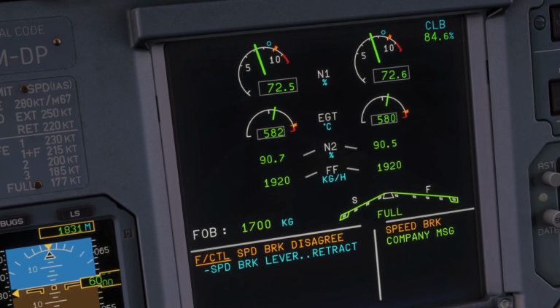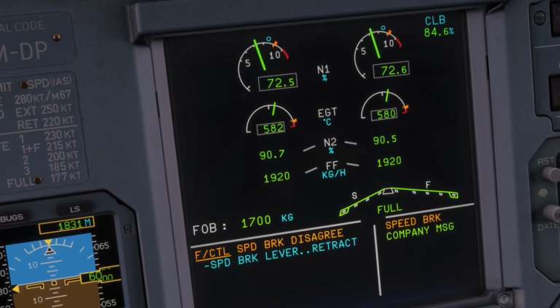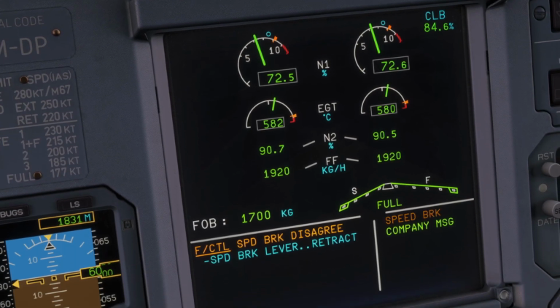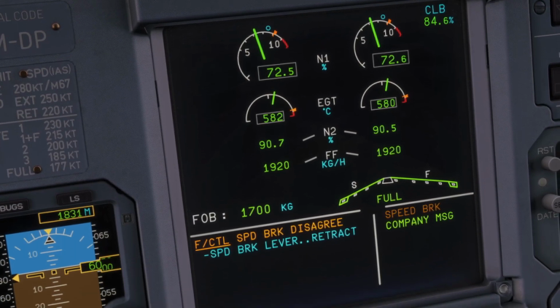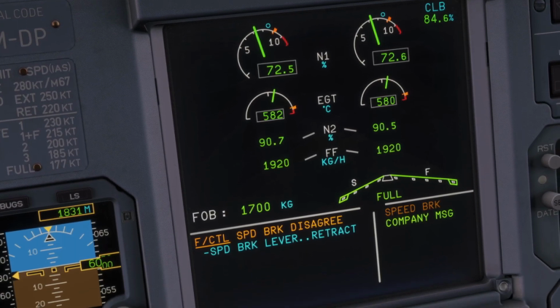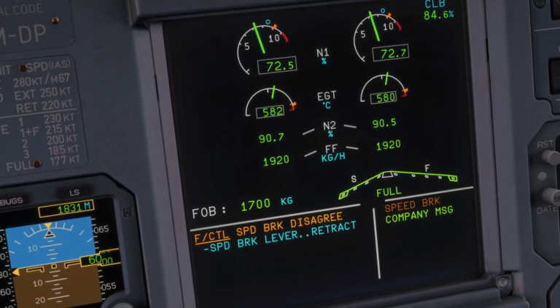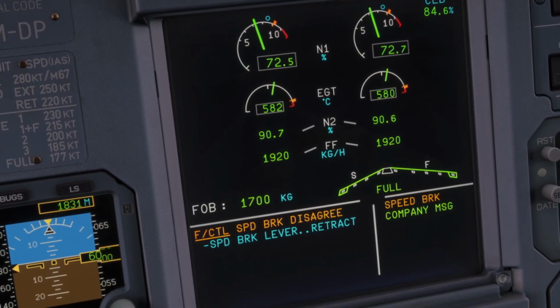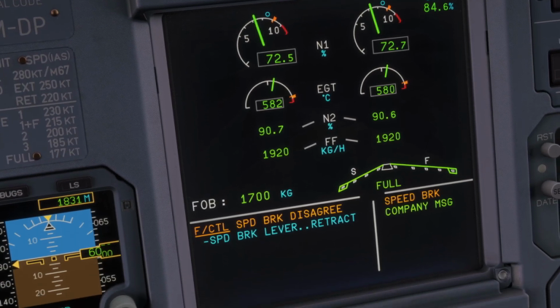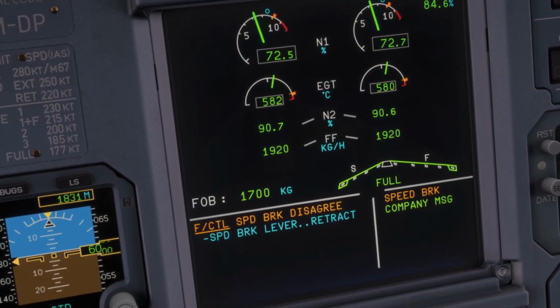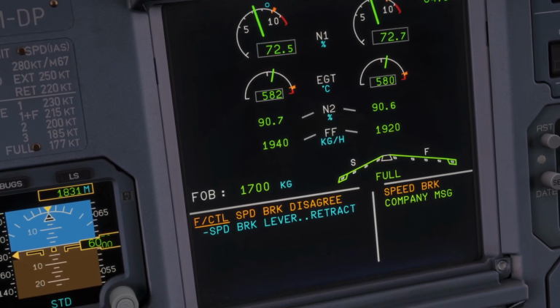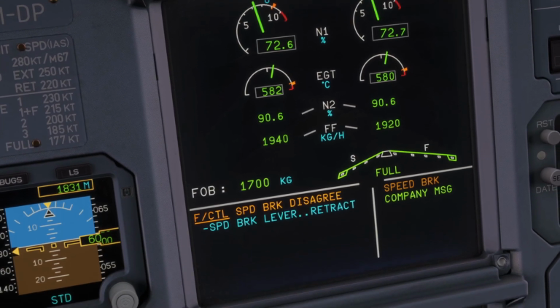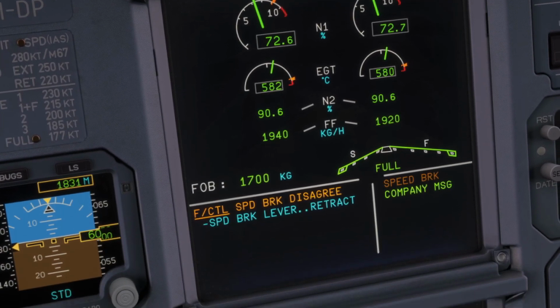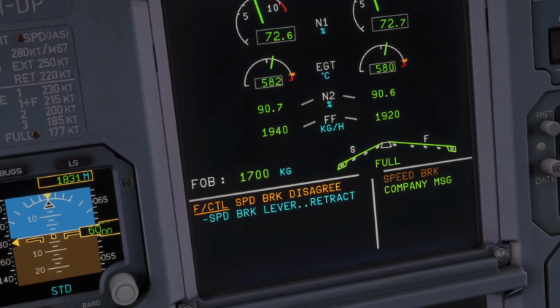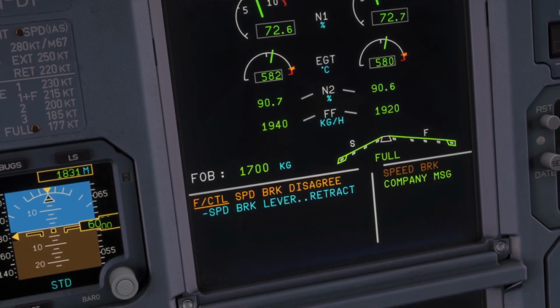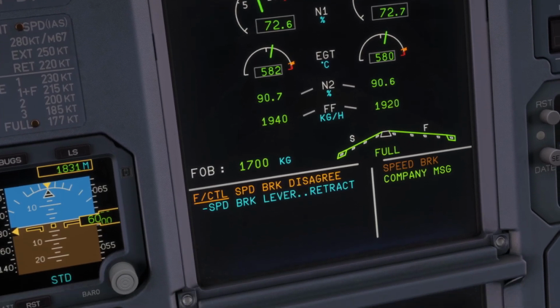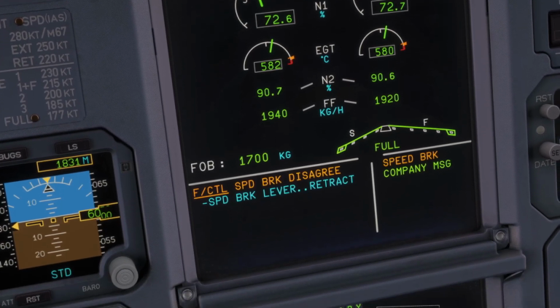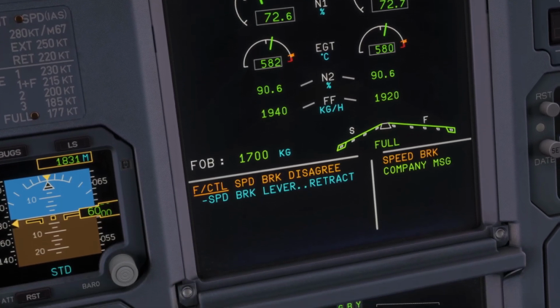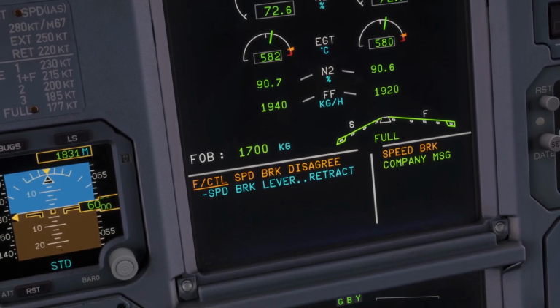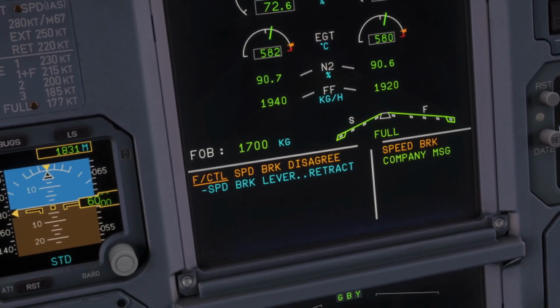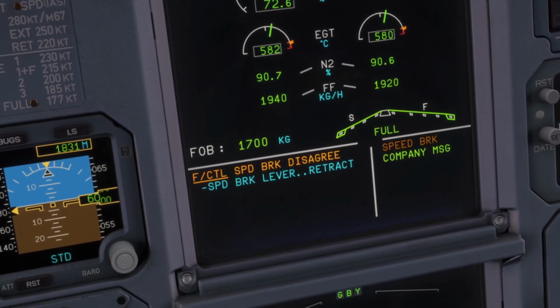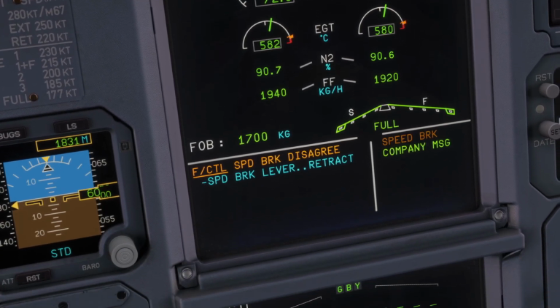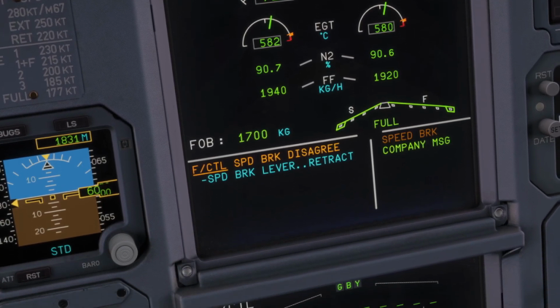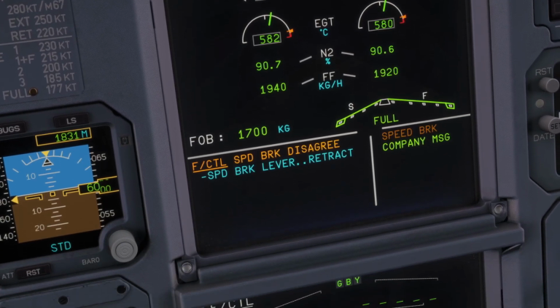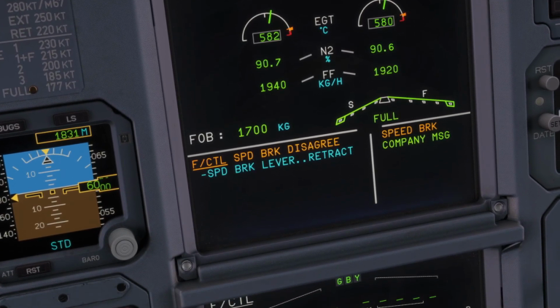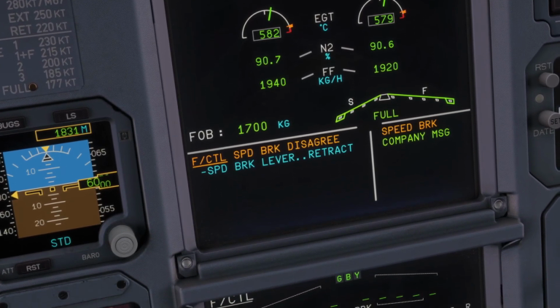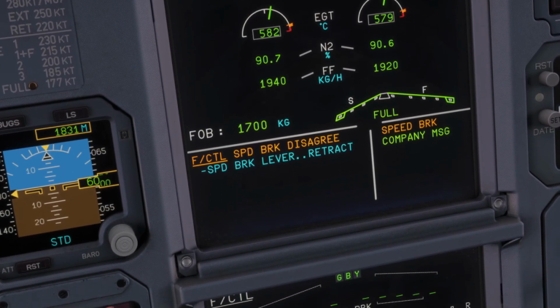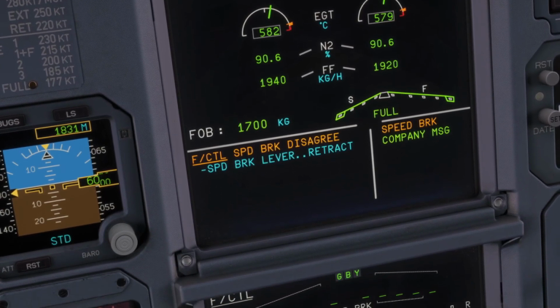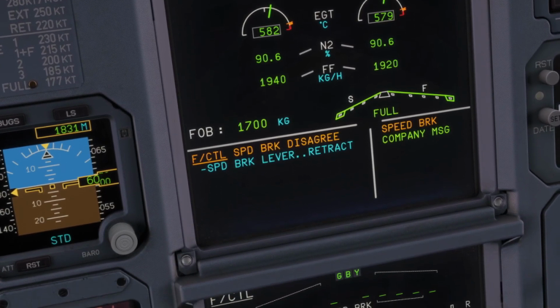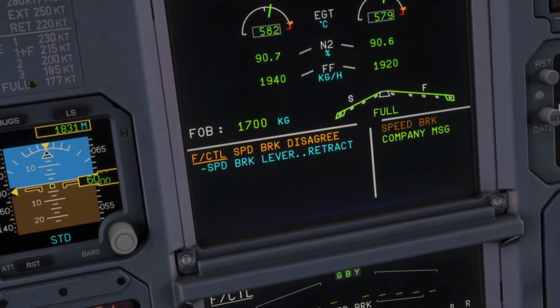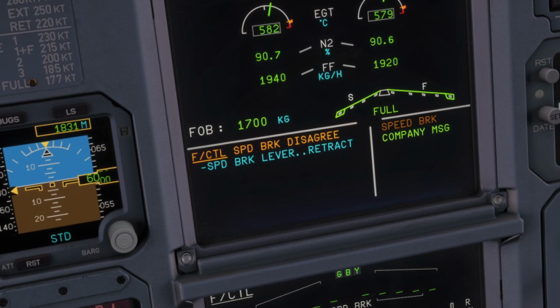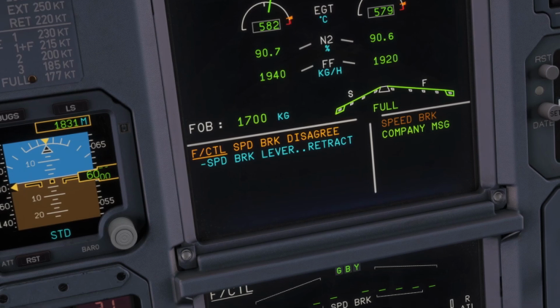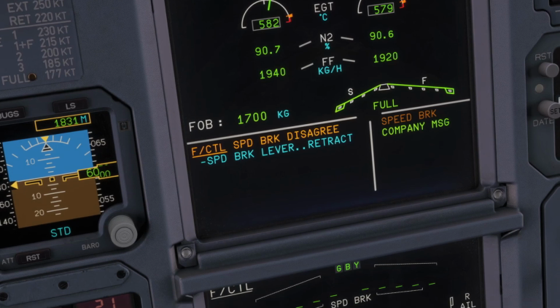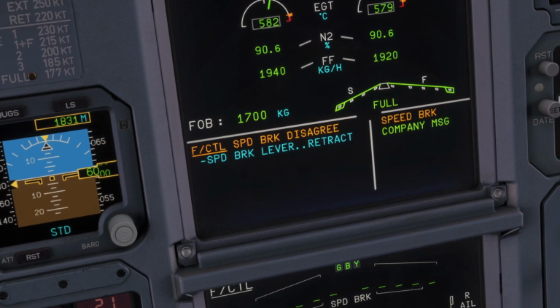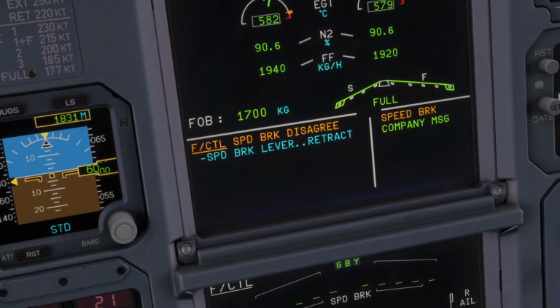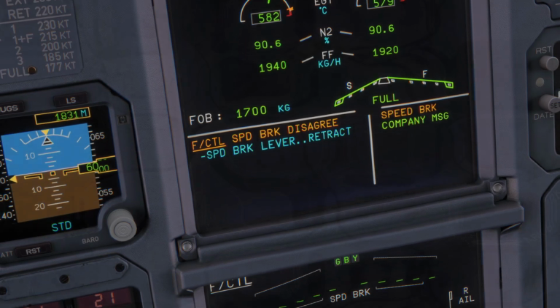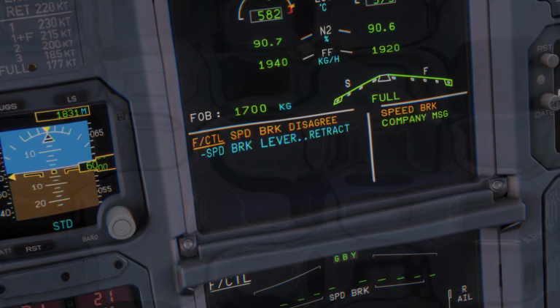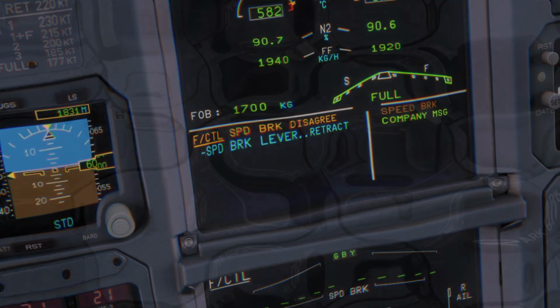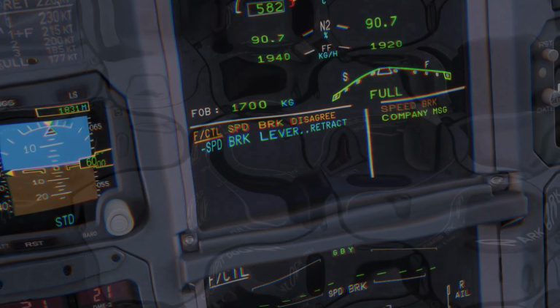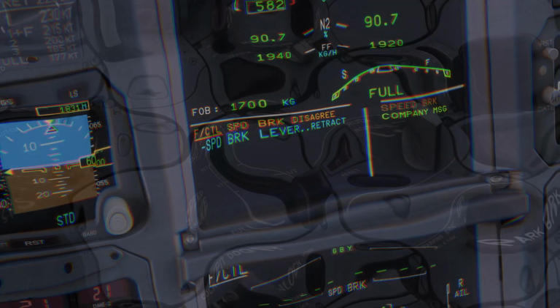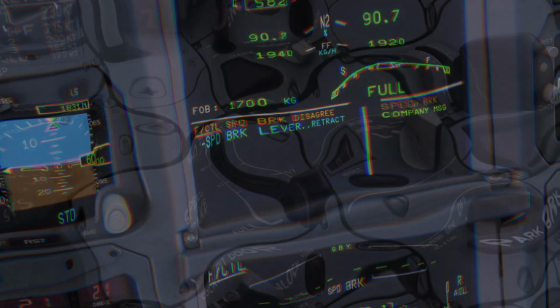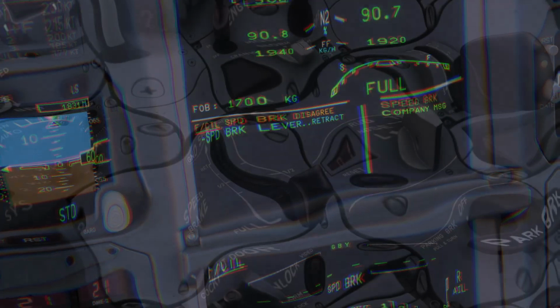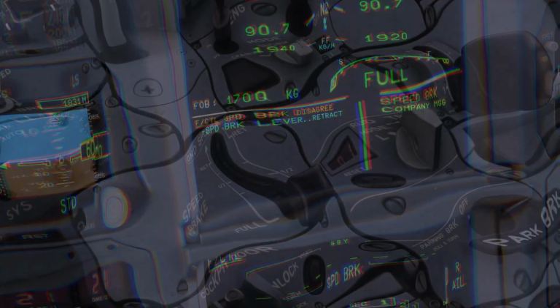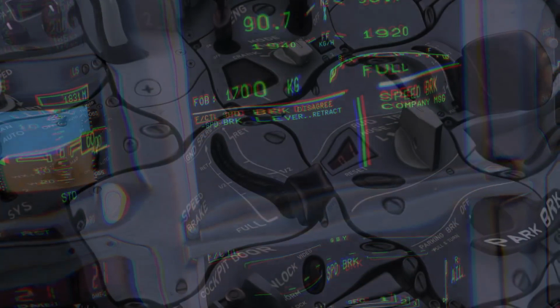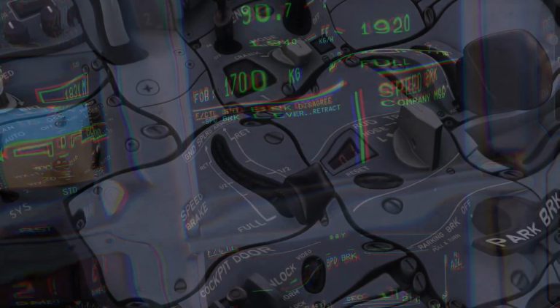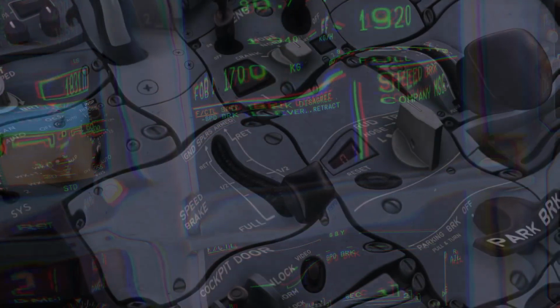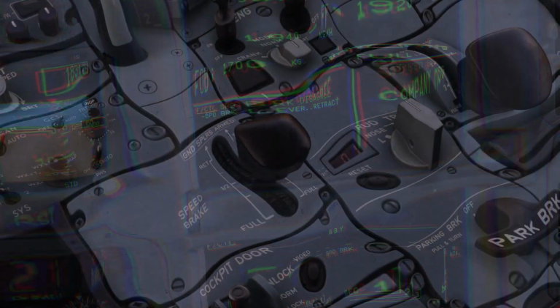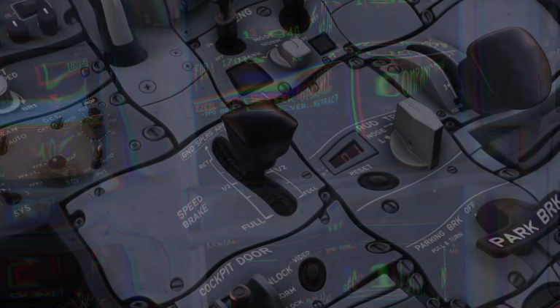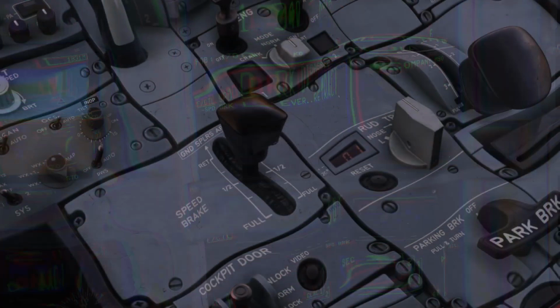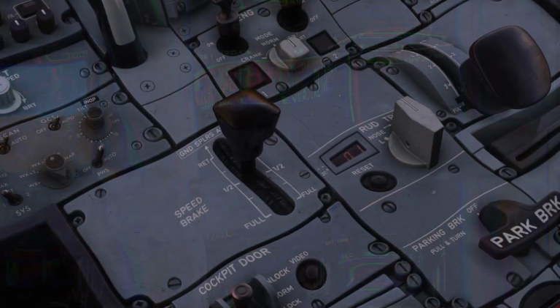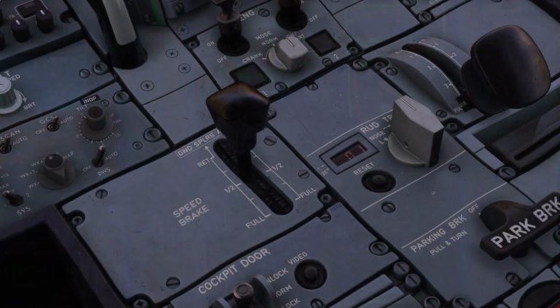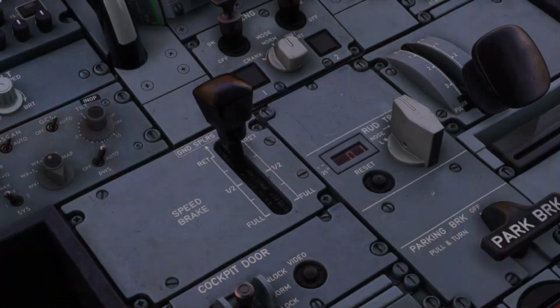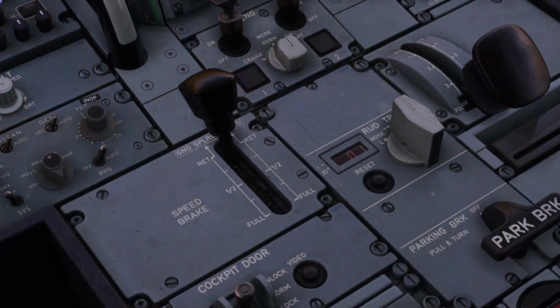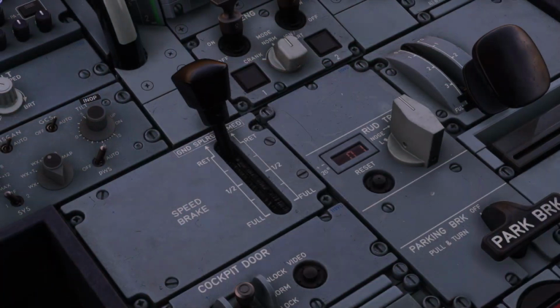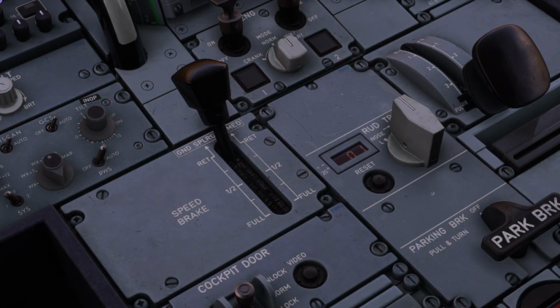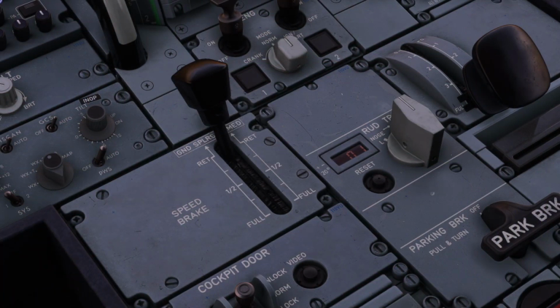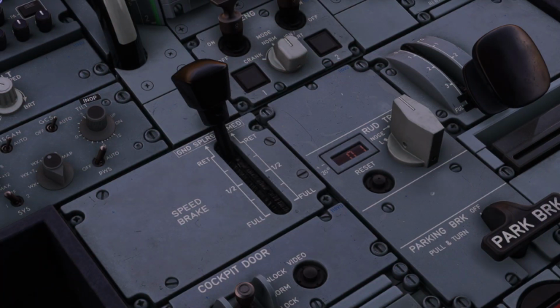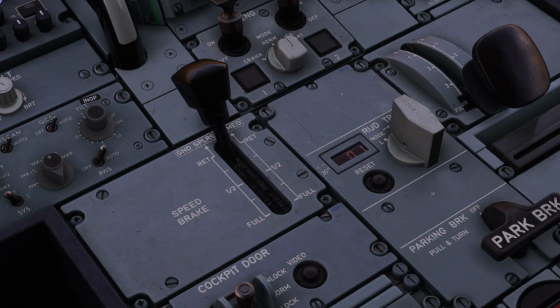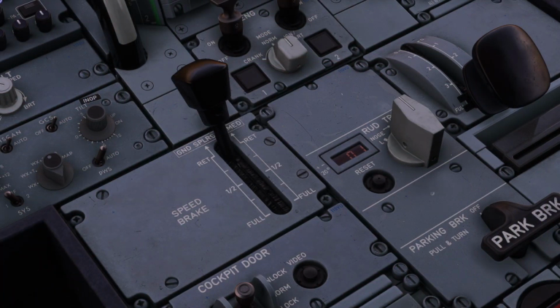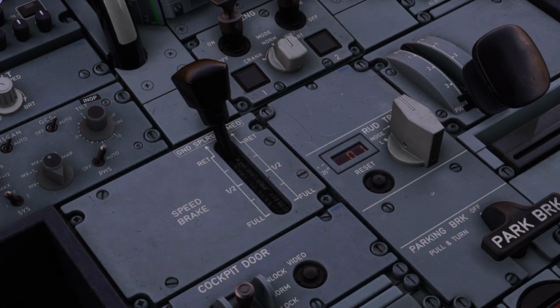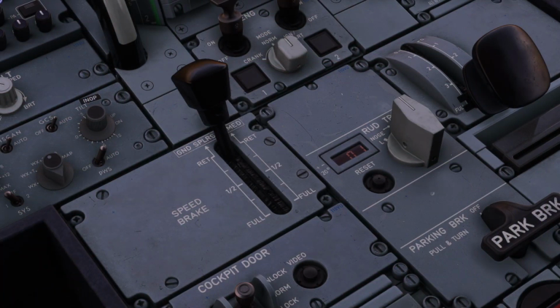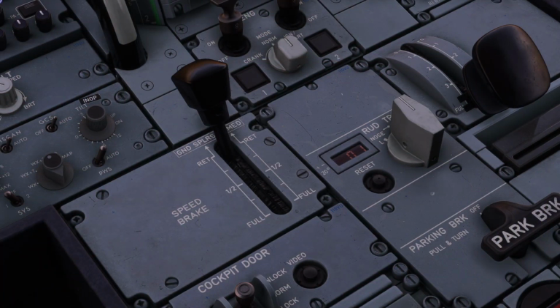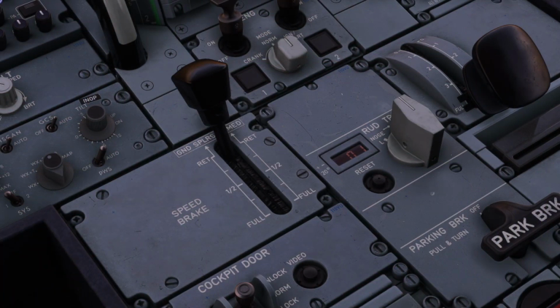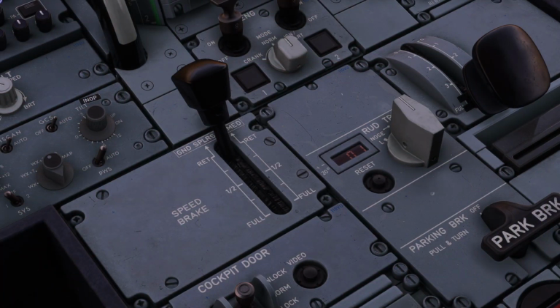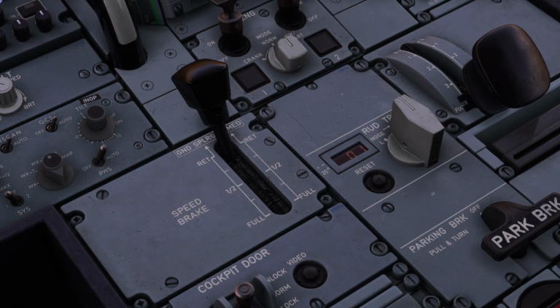Once those speed brakes have retracted they won't move again until the lever is reset and you've waited at least 10 seconds.